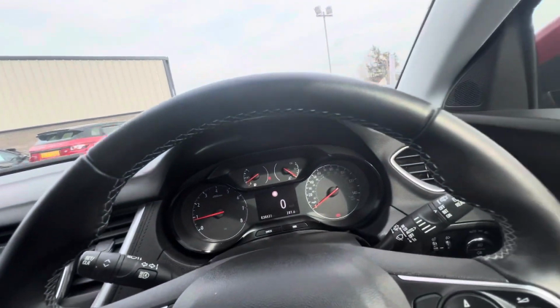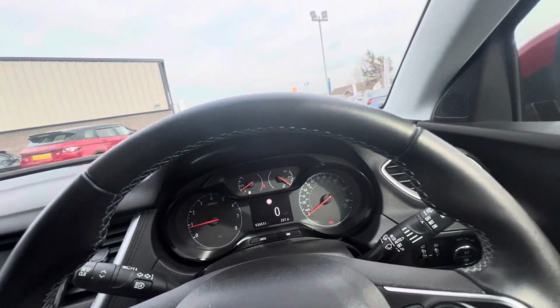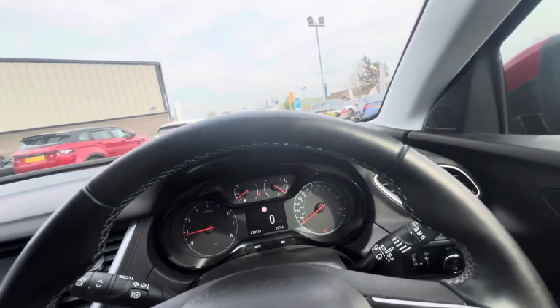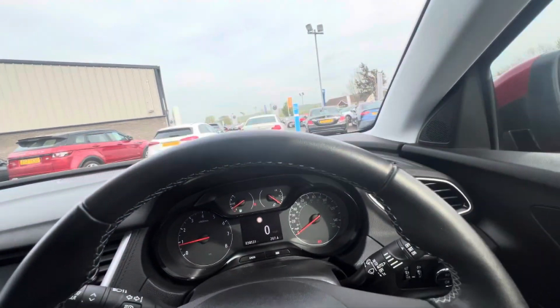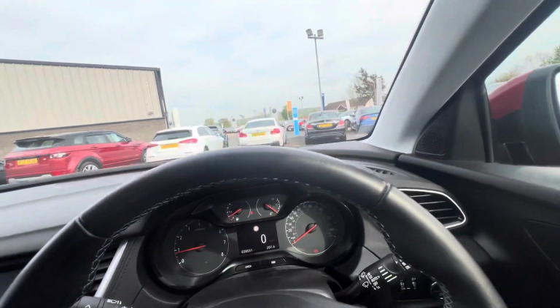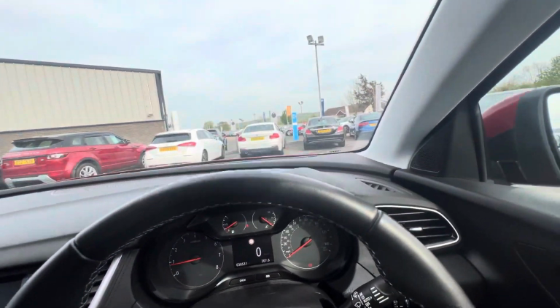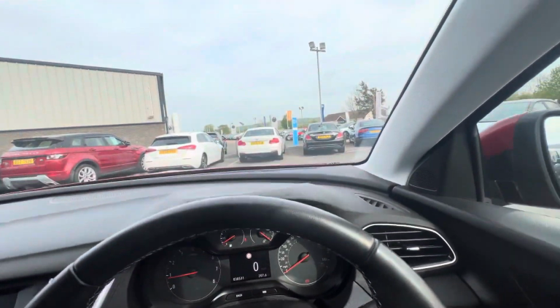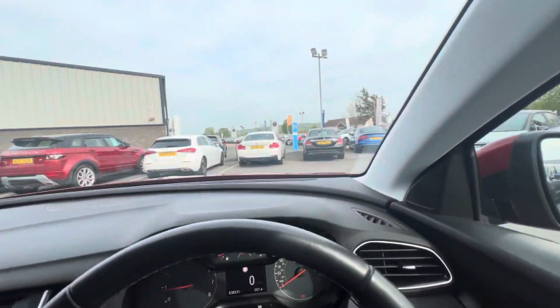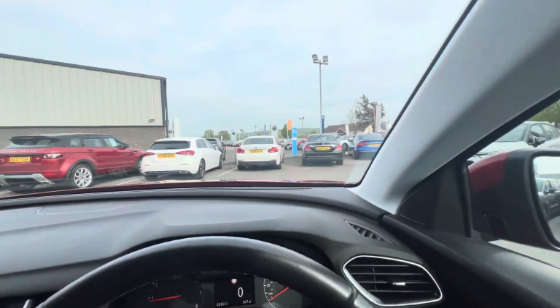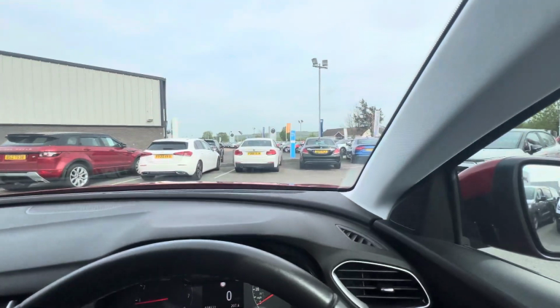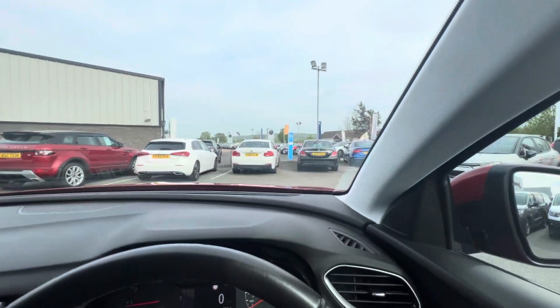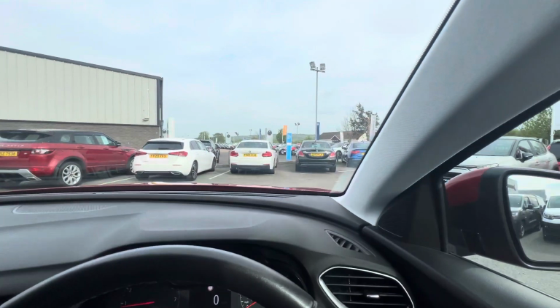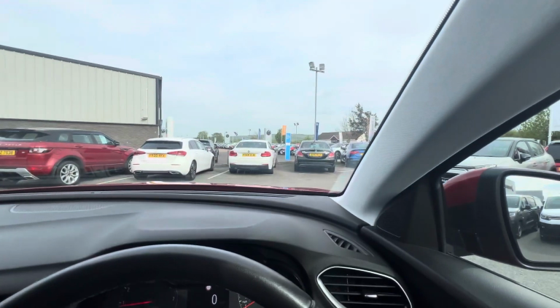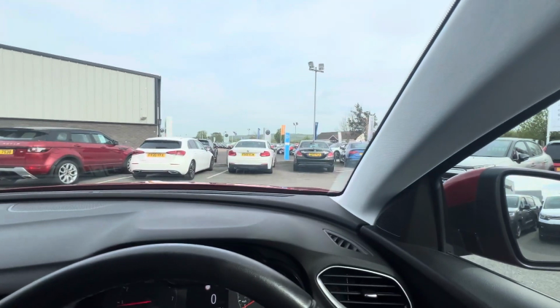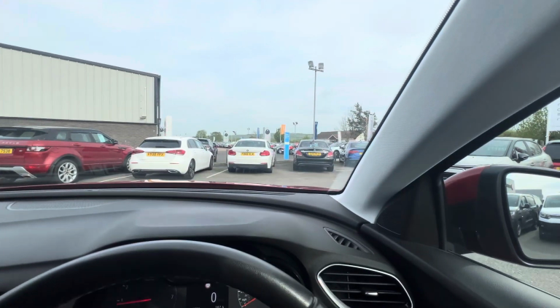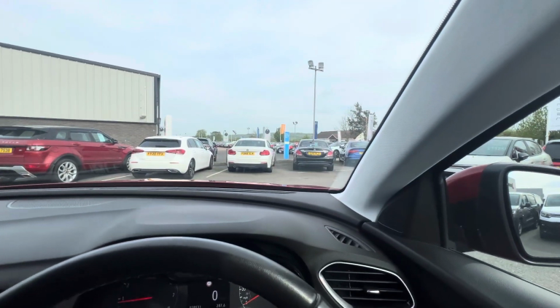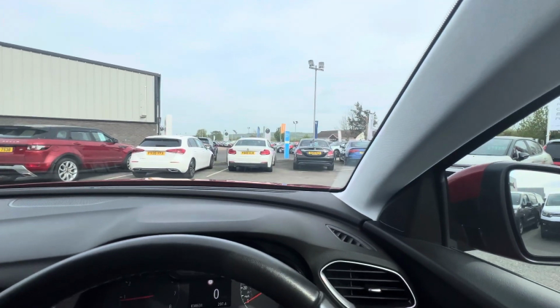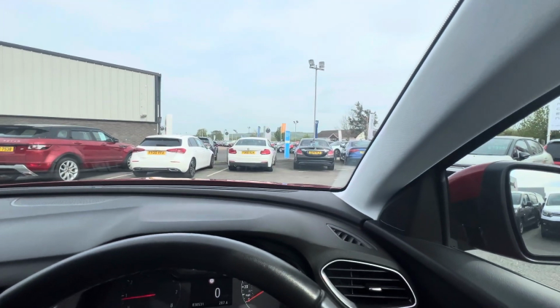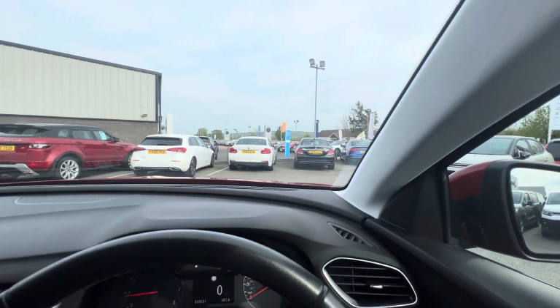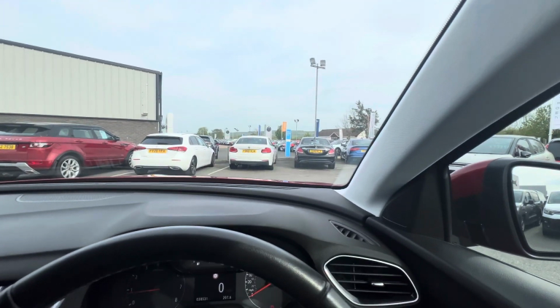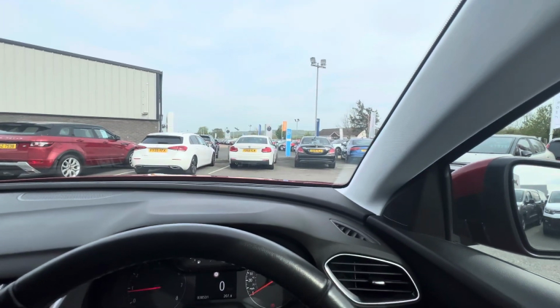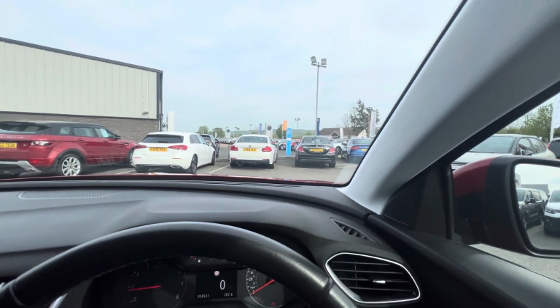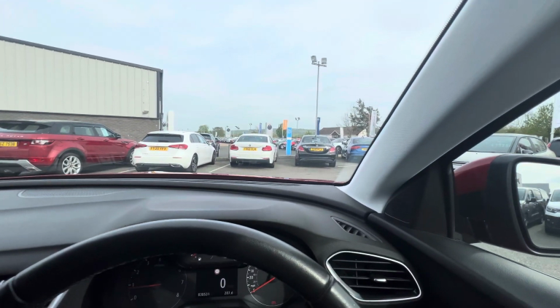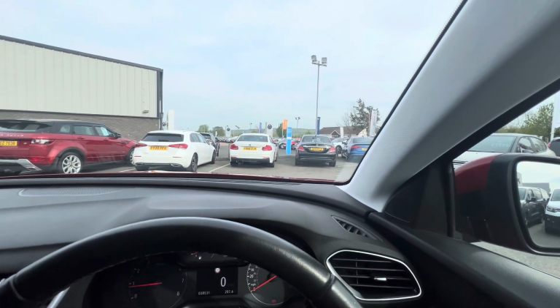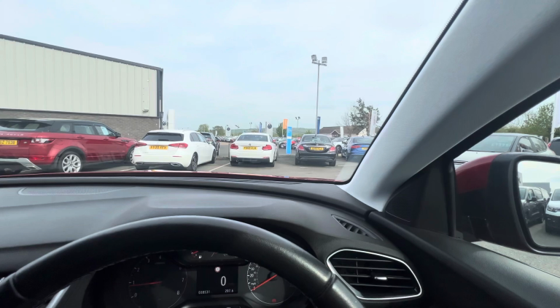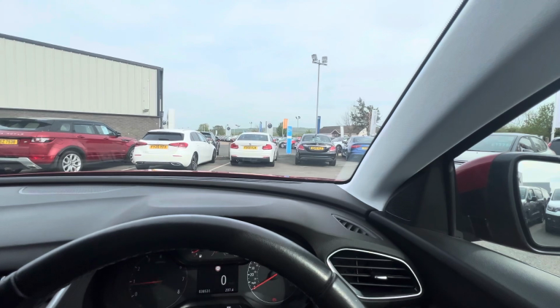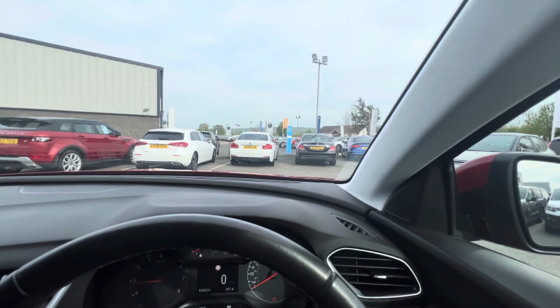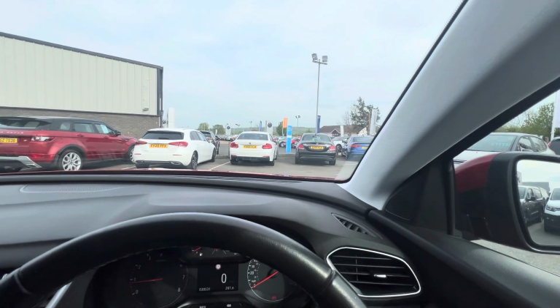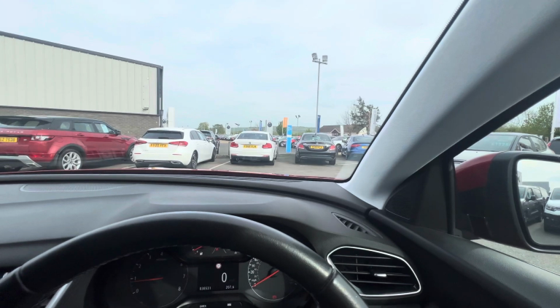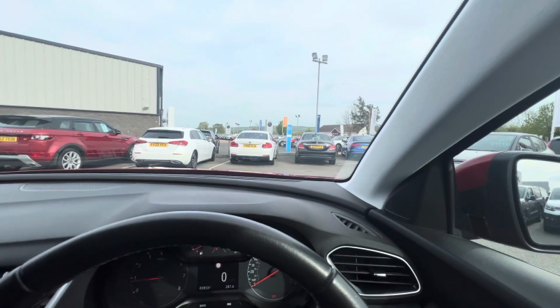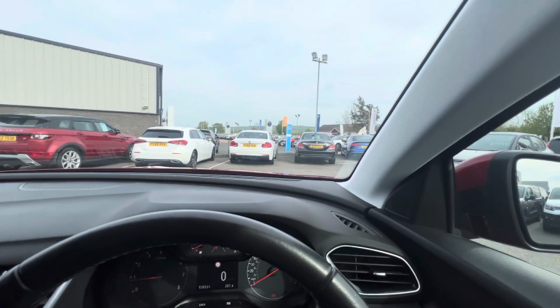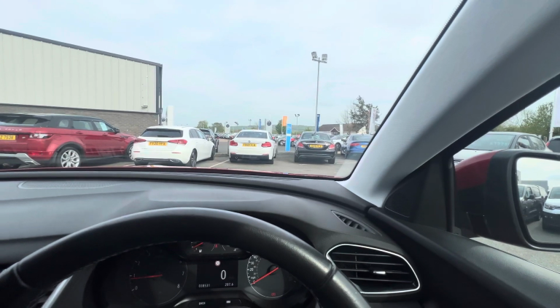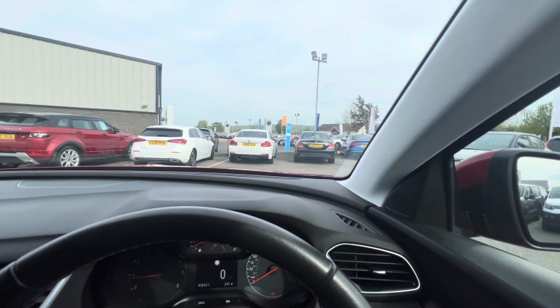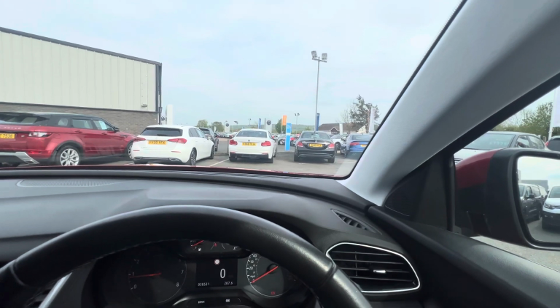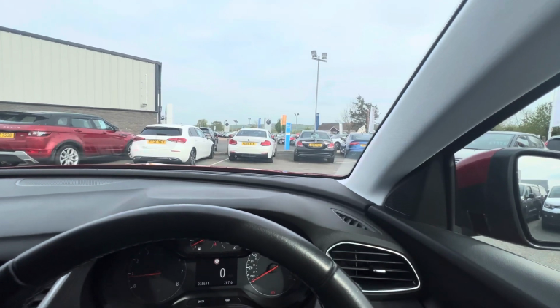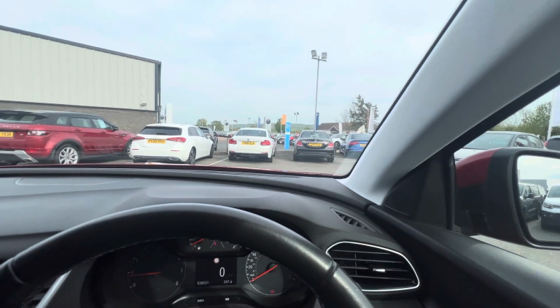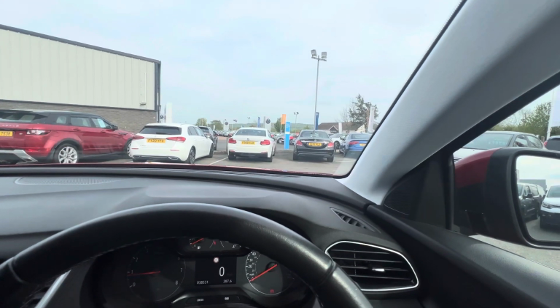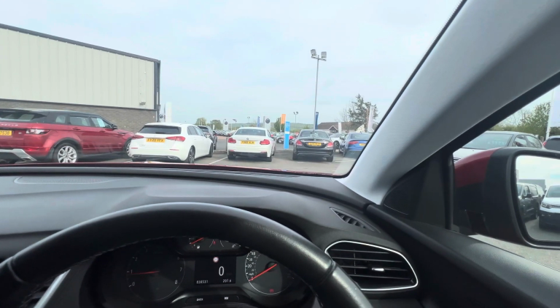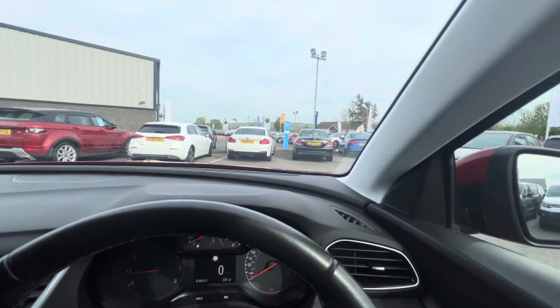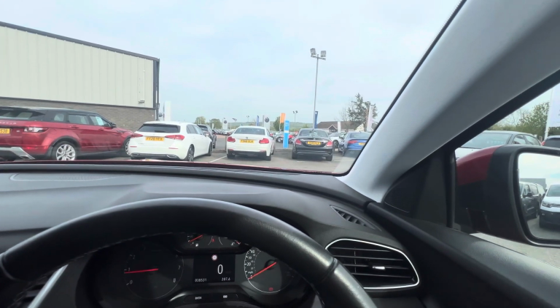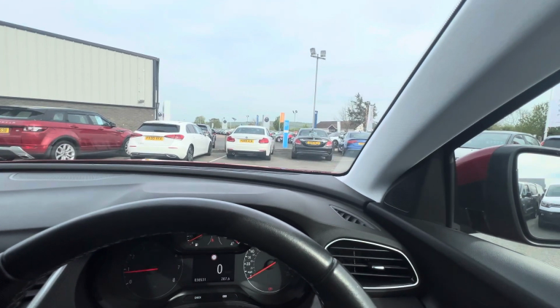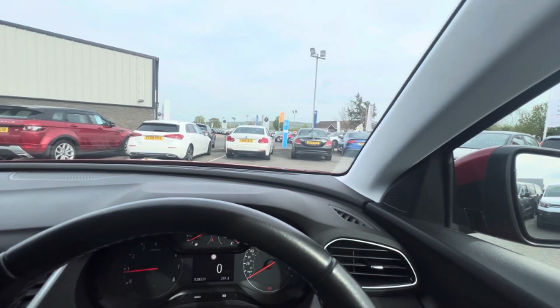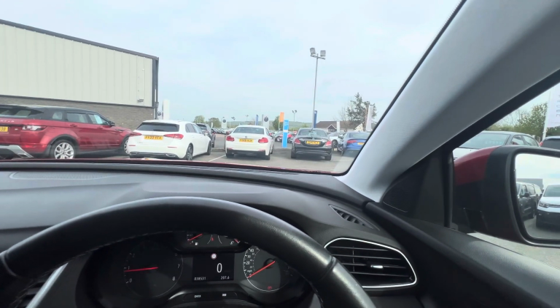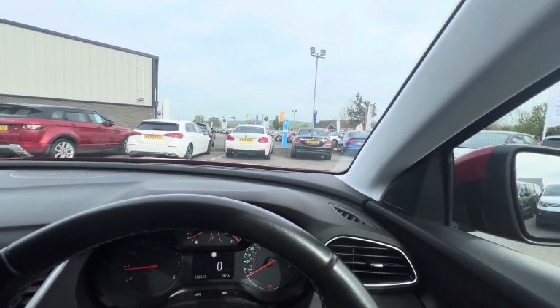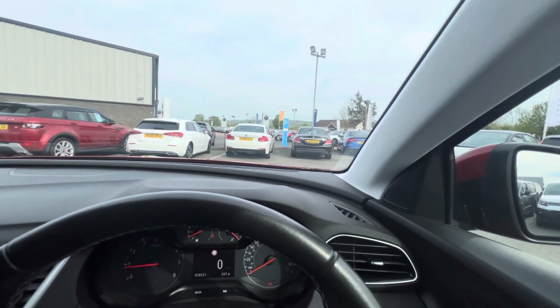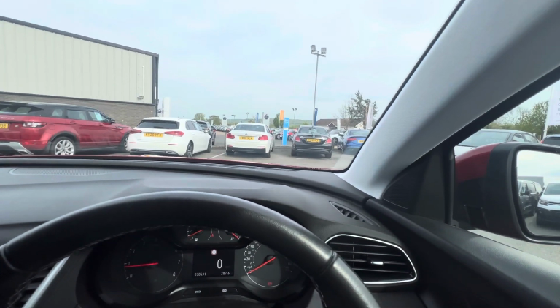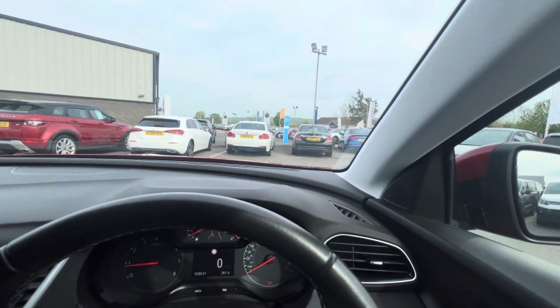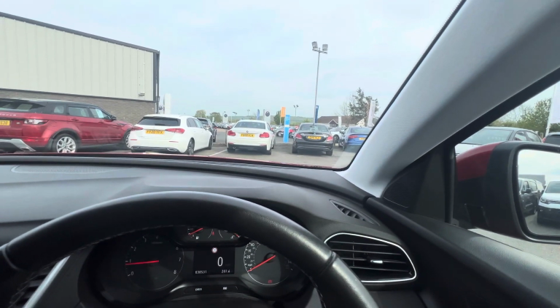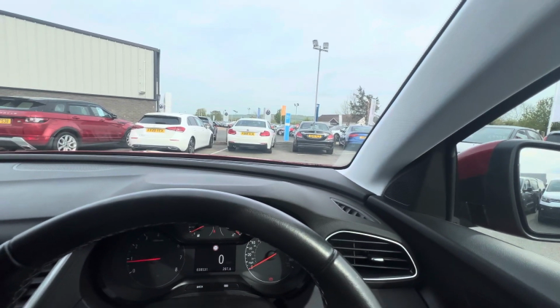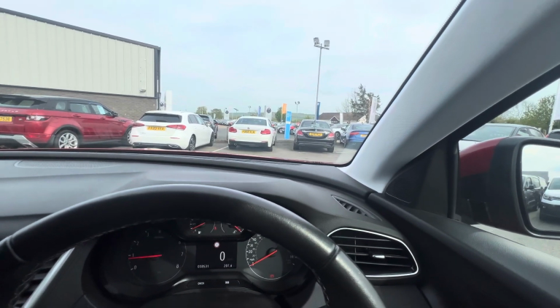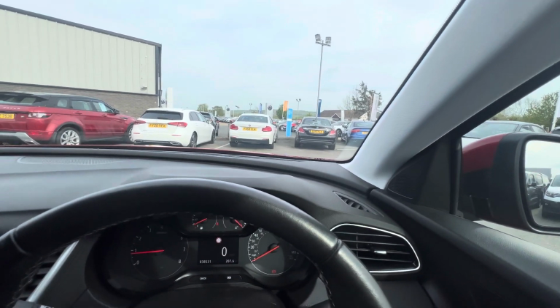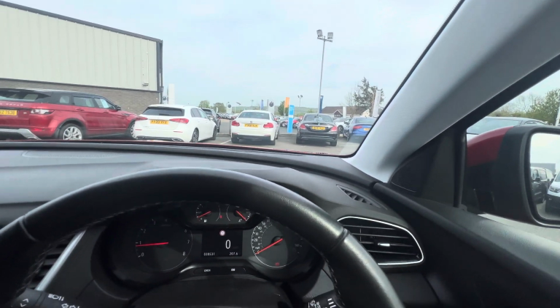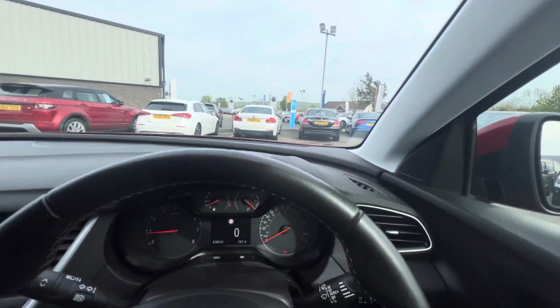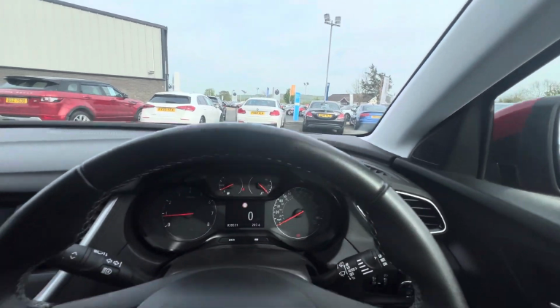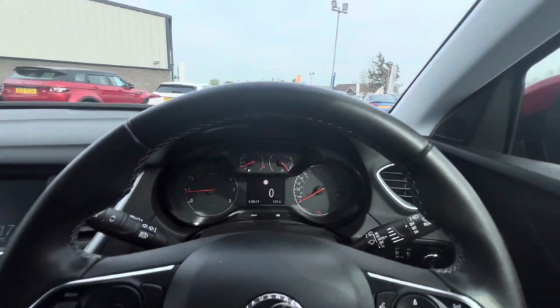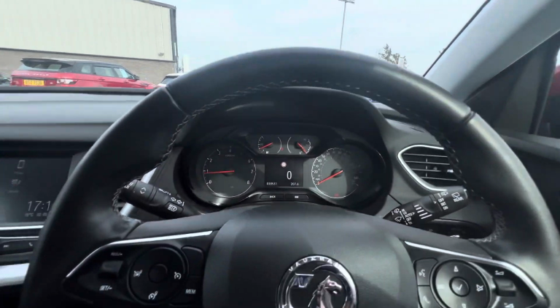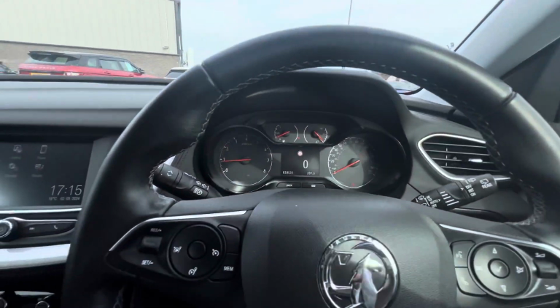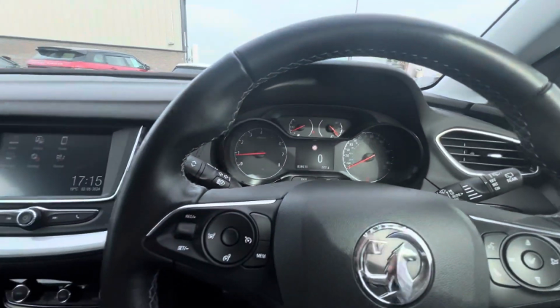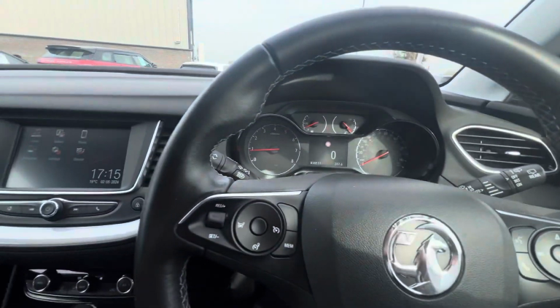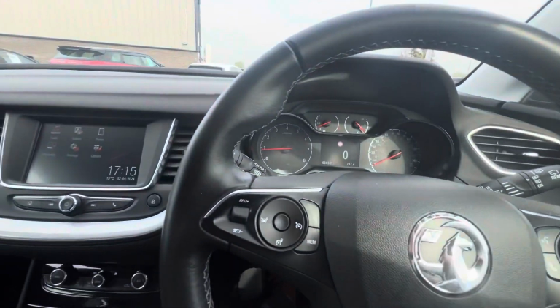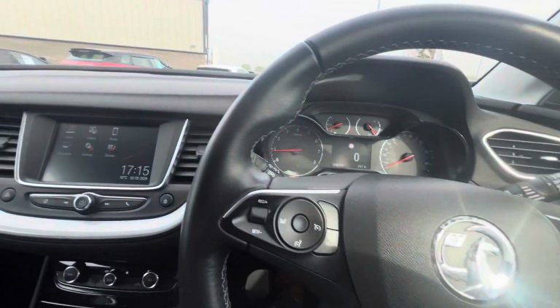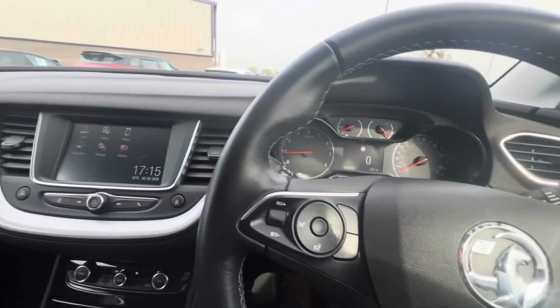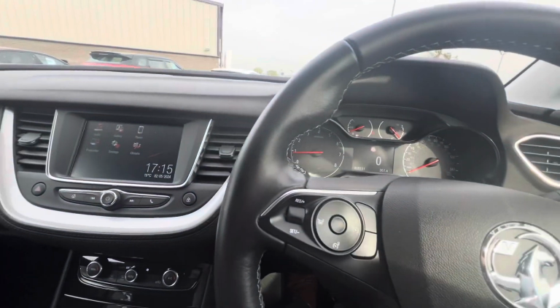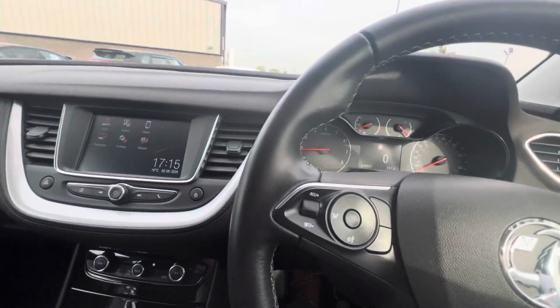So folks, if you have any questions or queries on the Vauxhall Grandland, give us a quick call on 028 718 11470. Thanks folks.